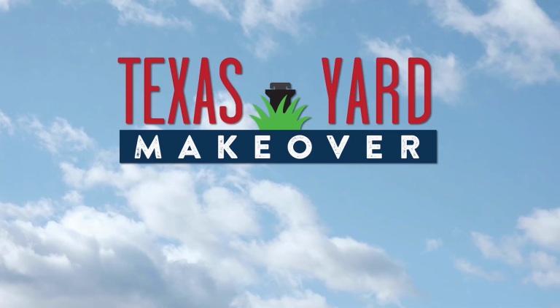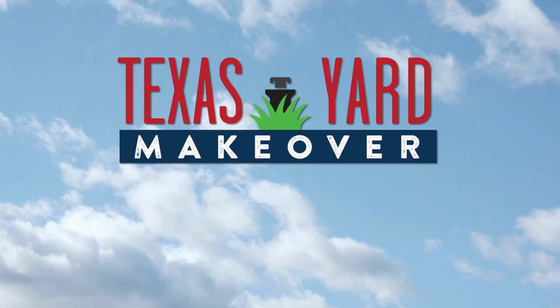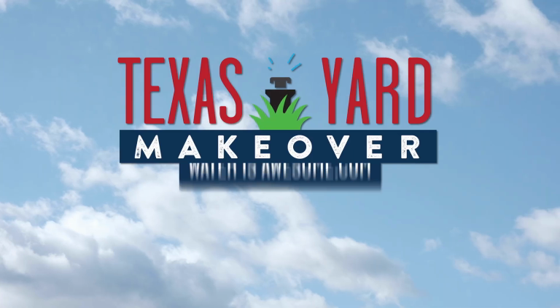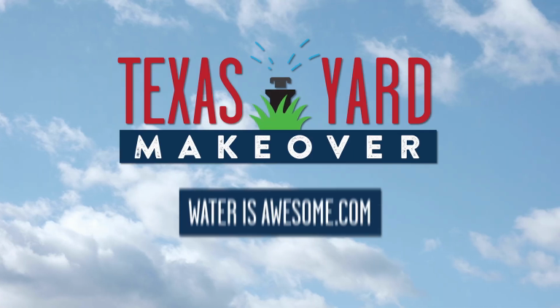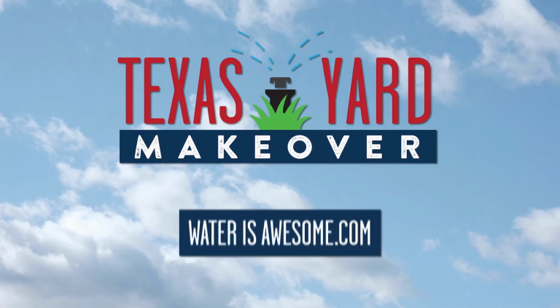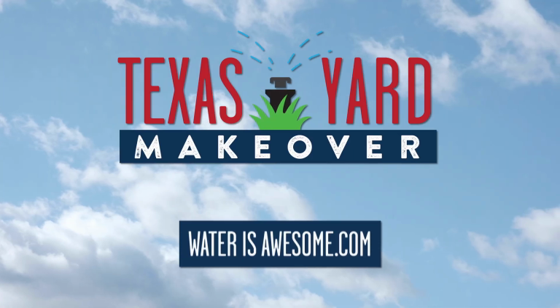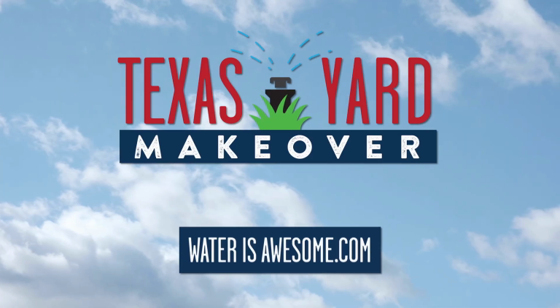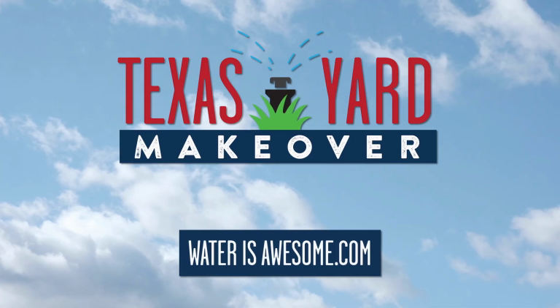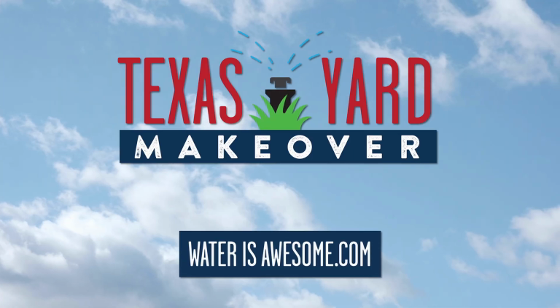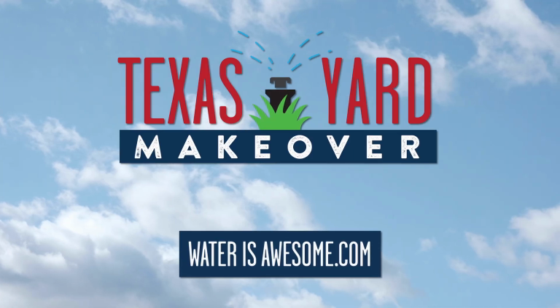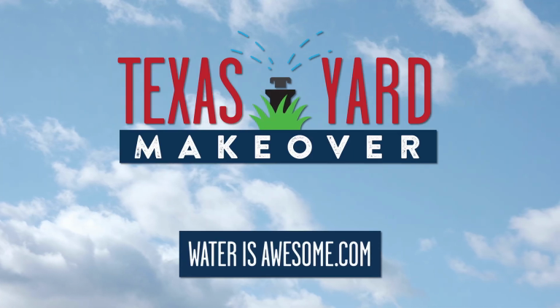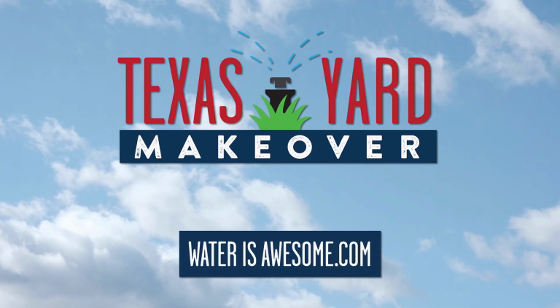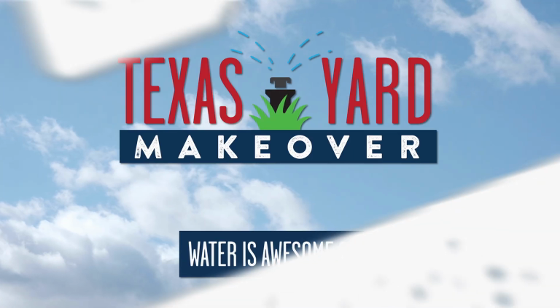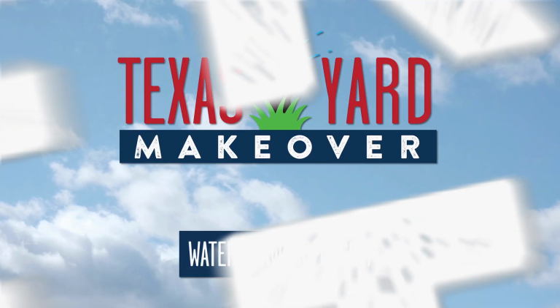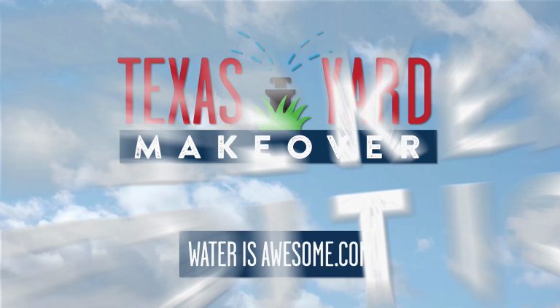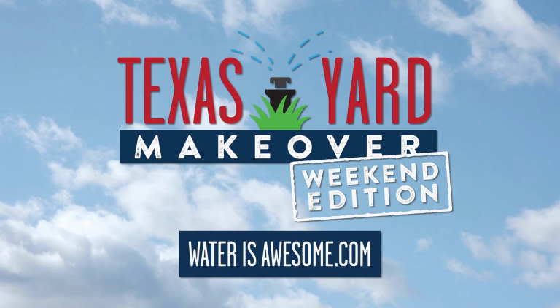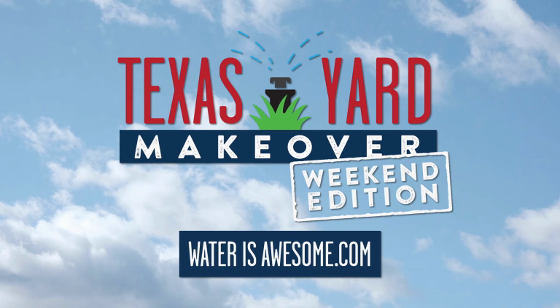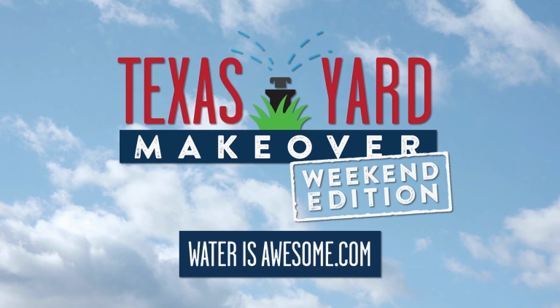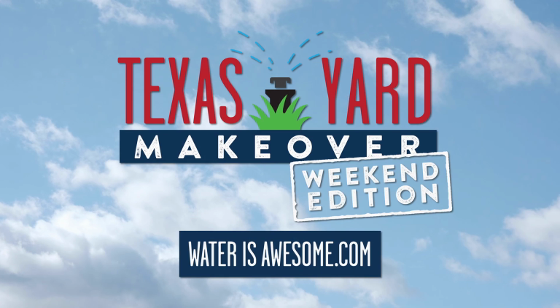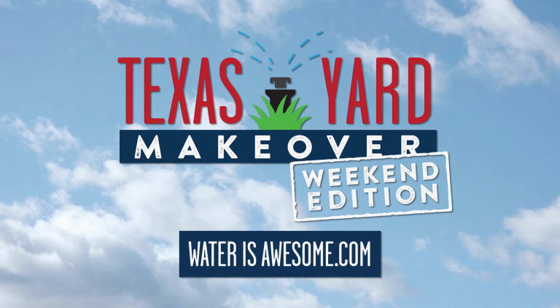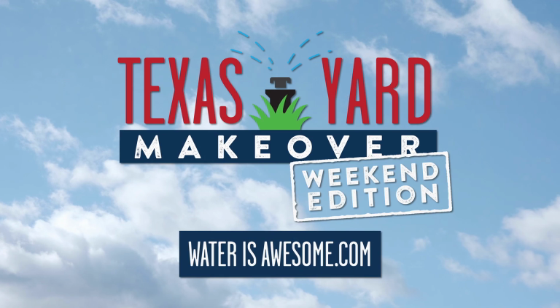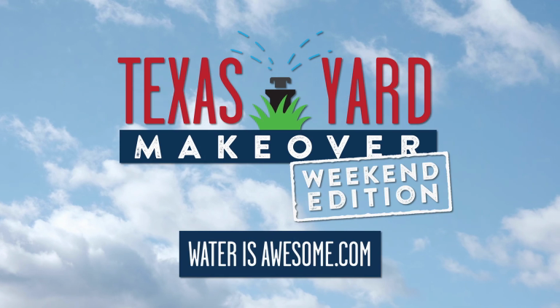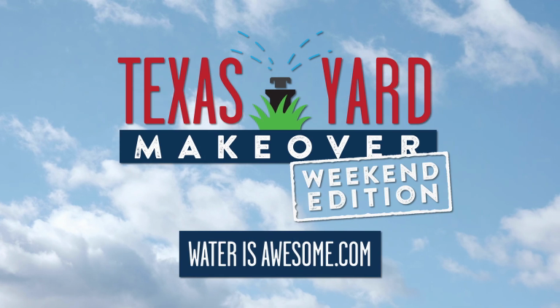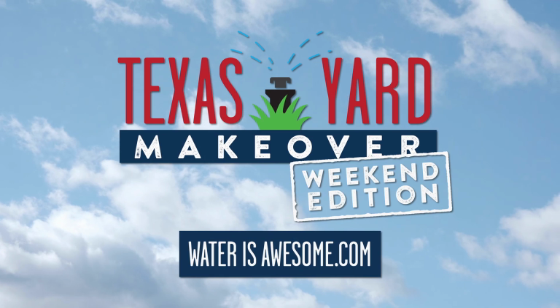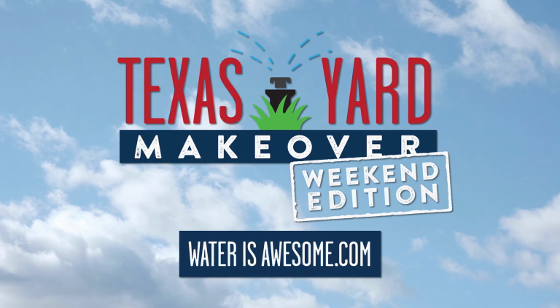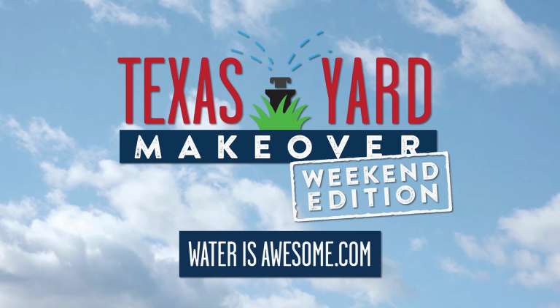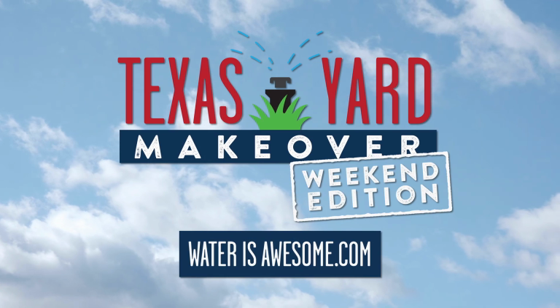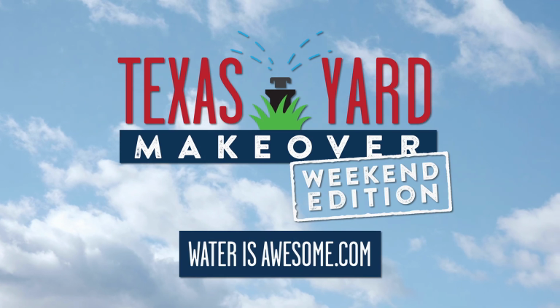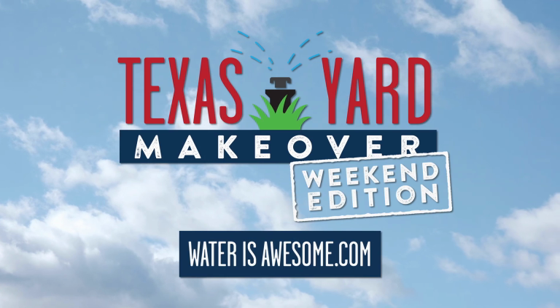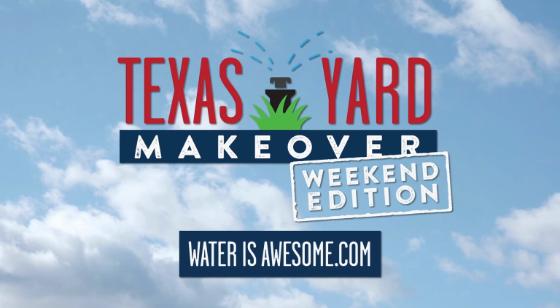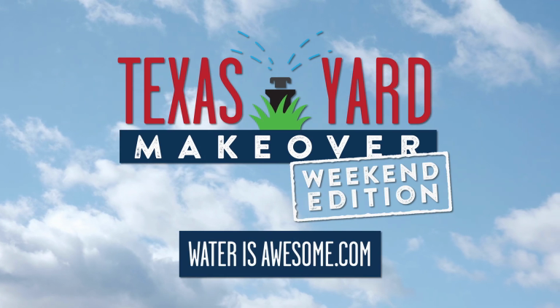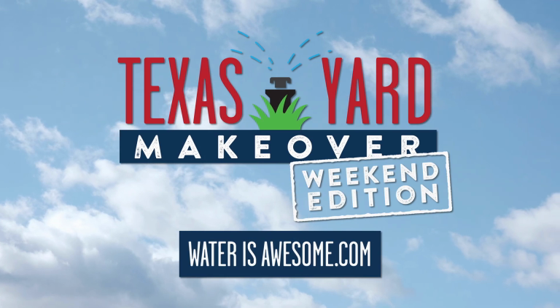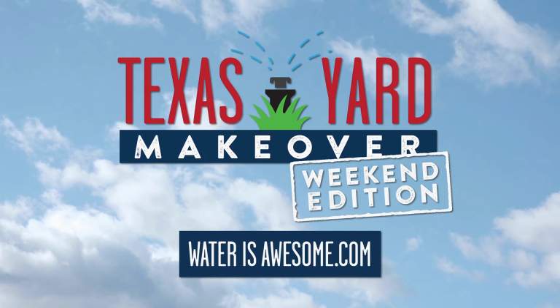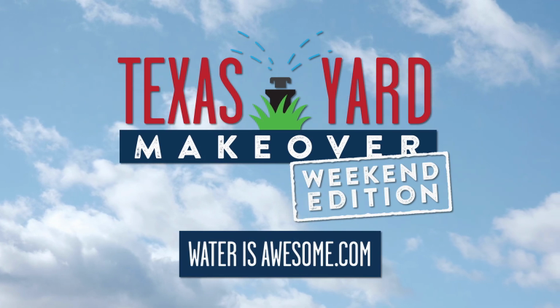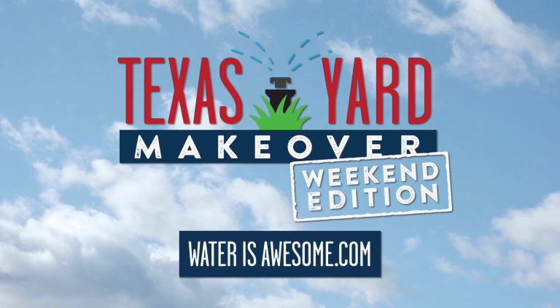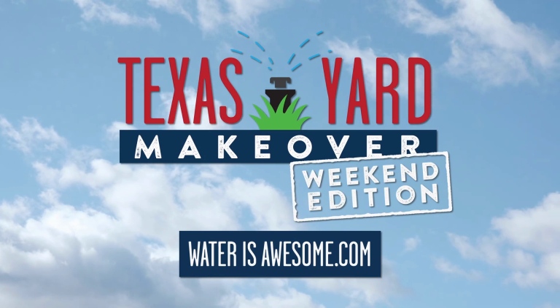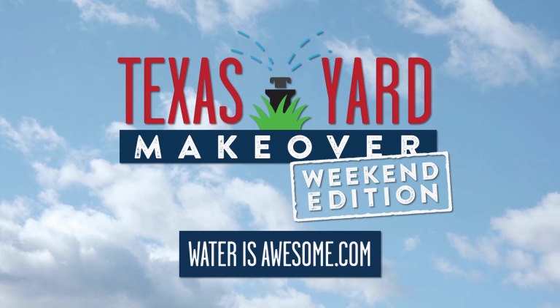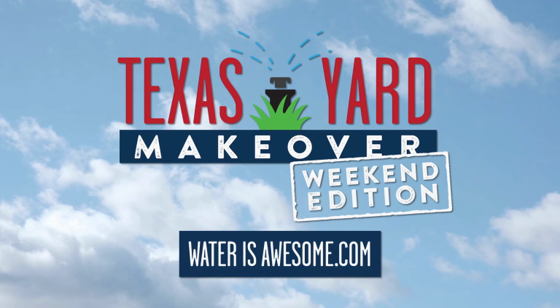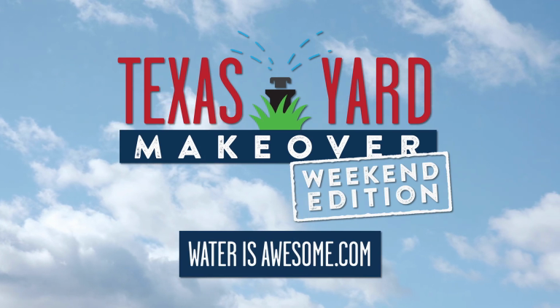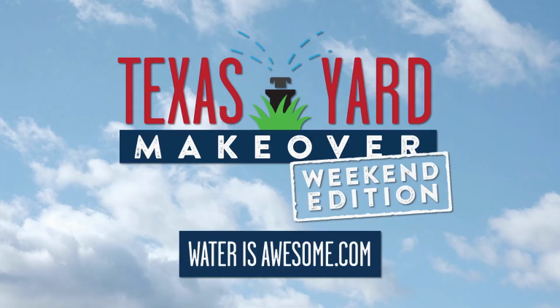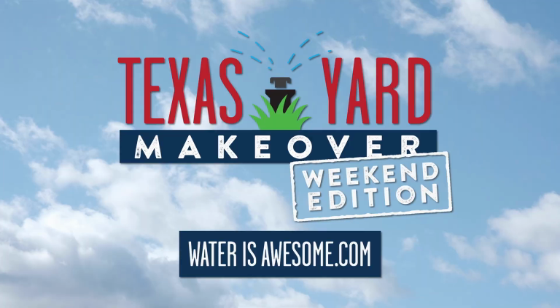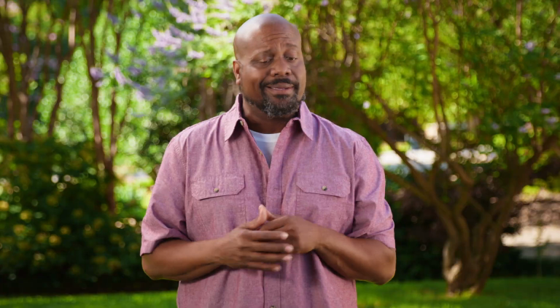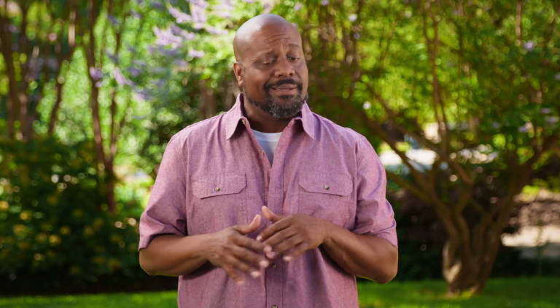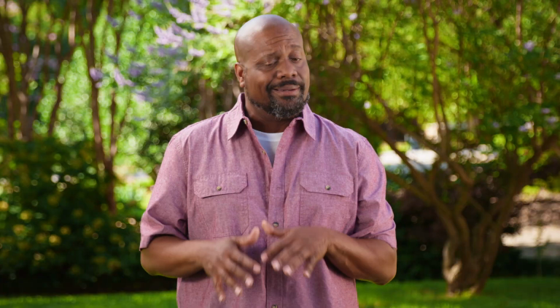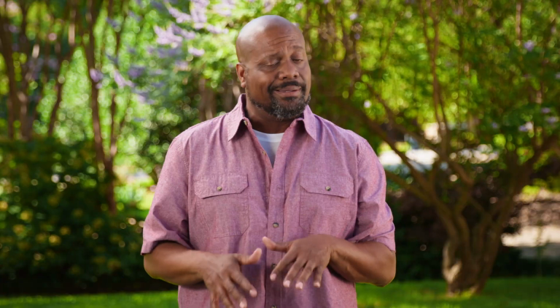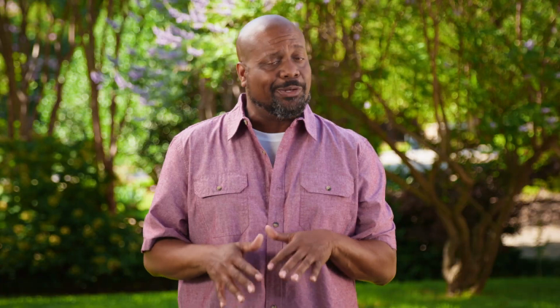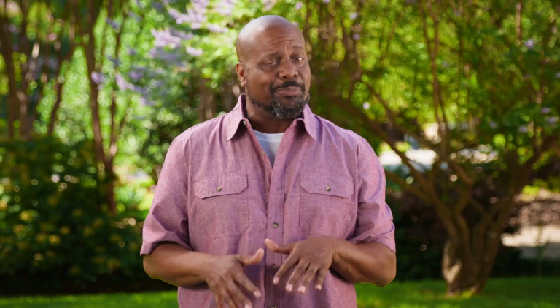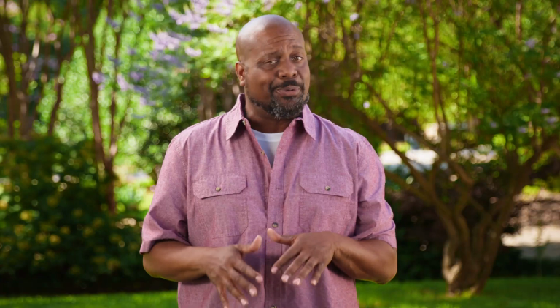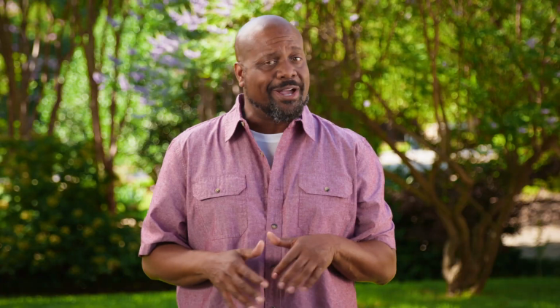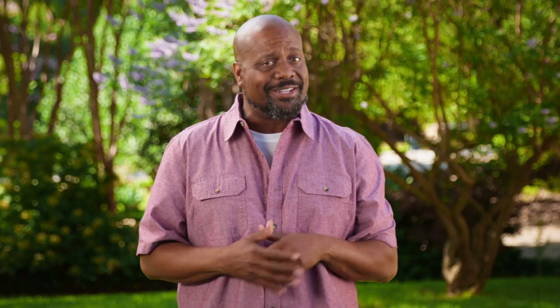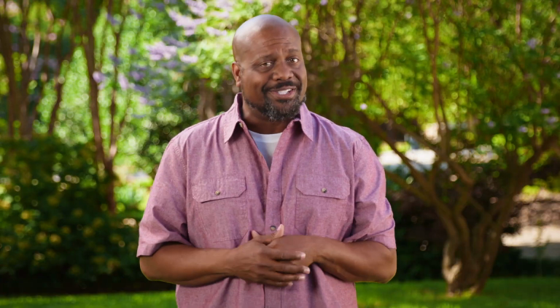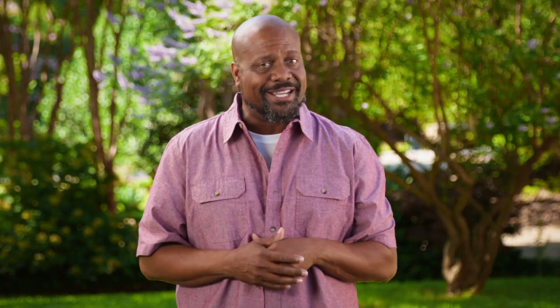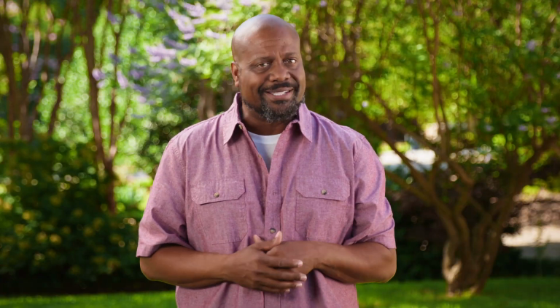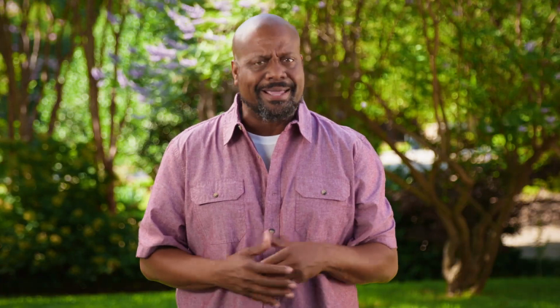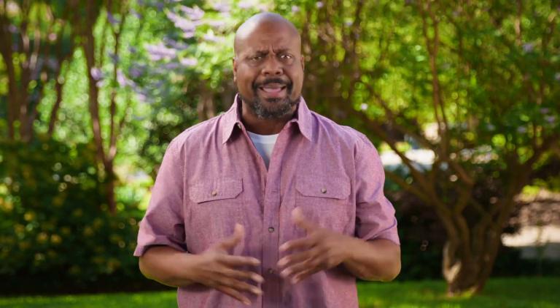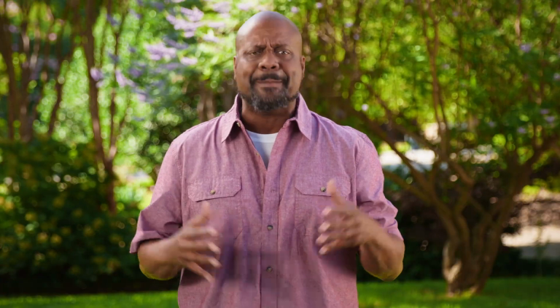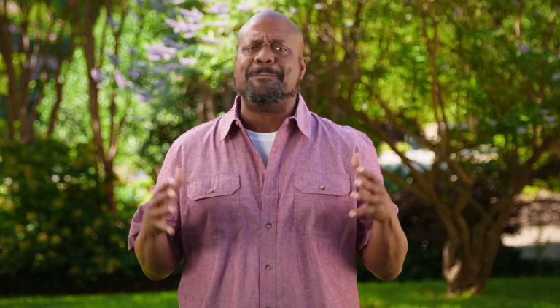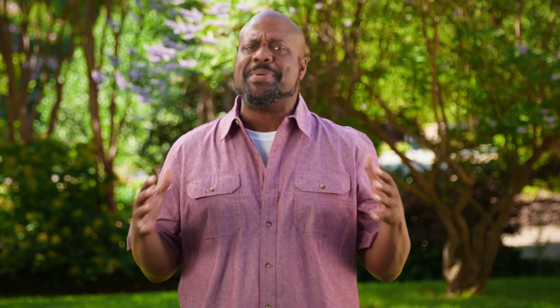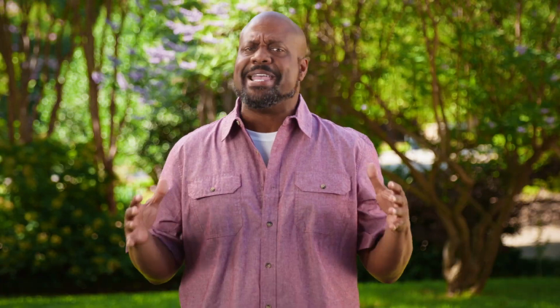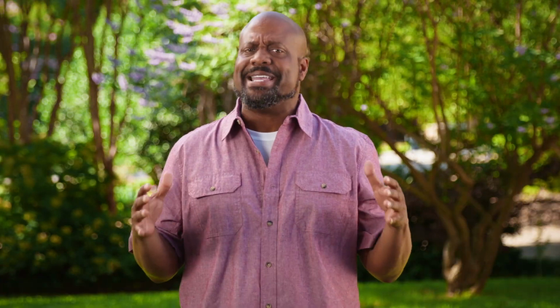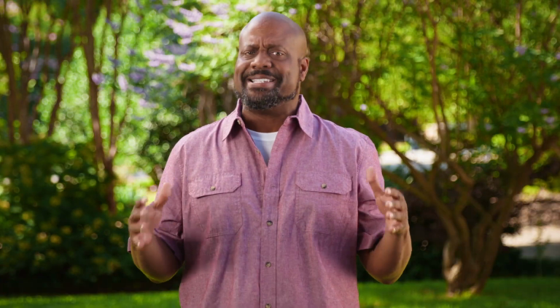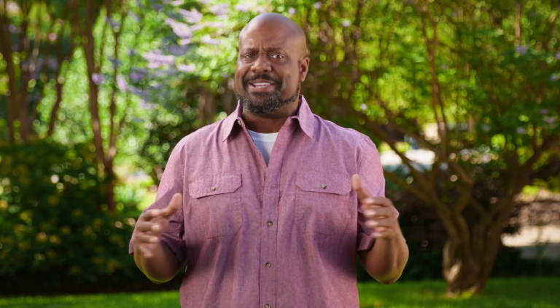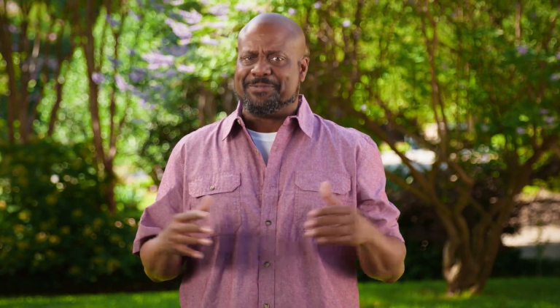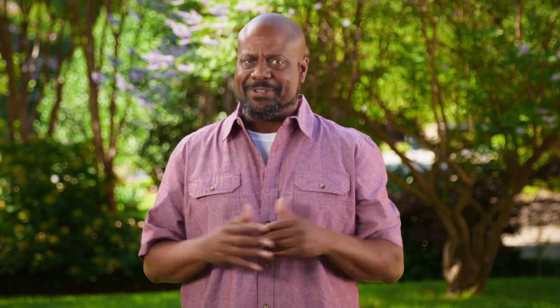Visit waterisawesome.com and pick a weekend project. Little projects, big difference.